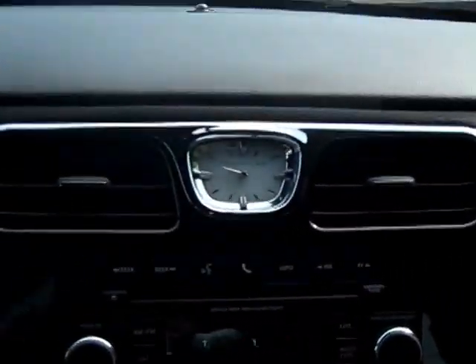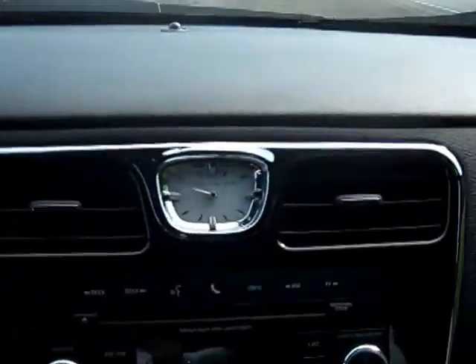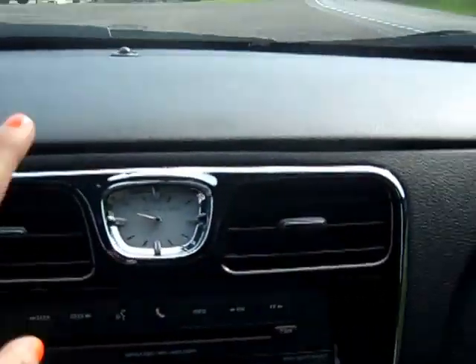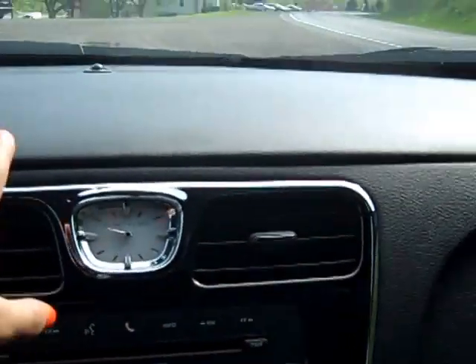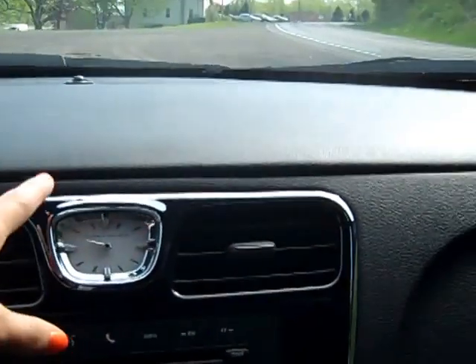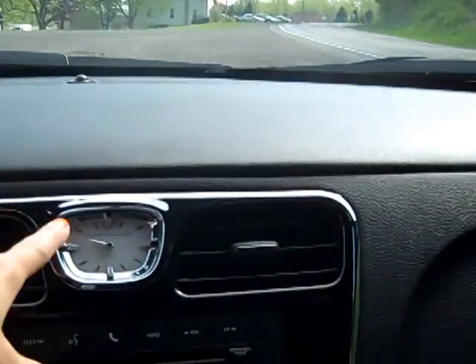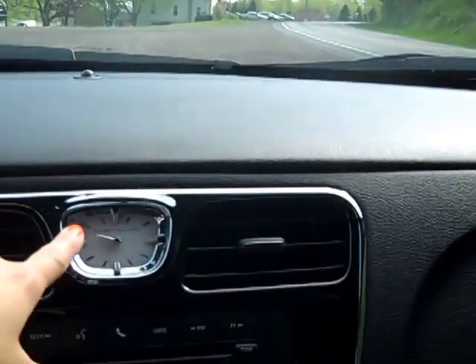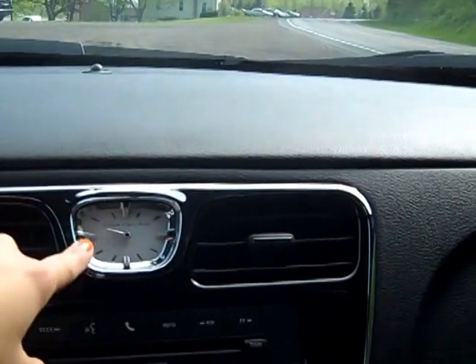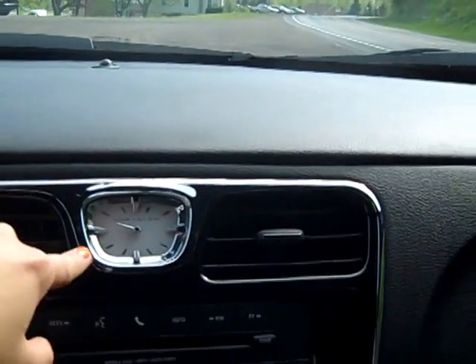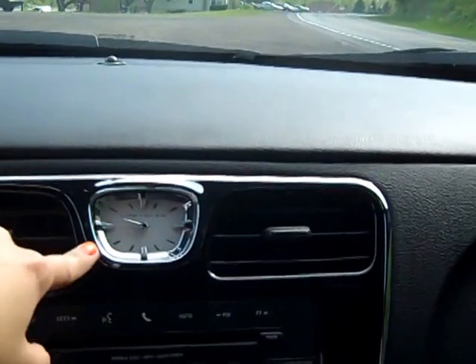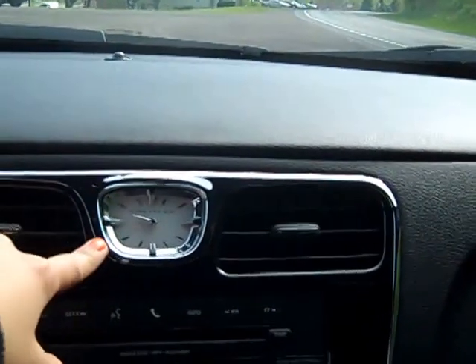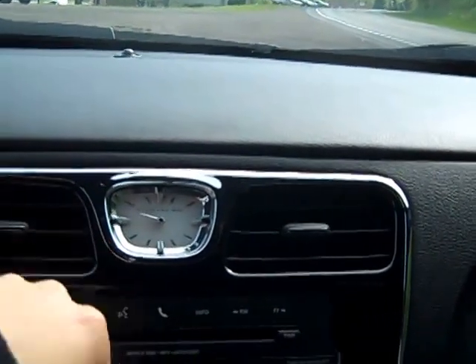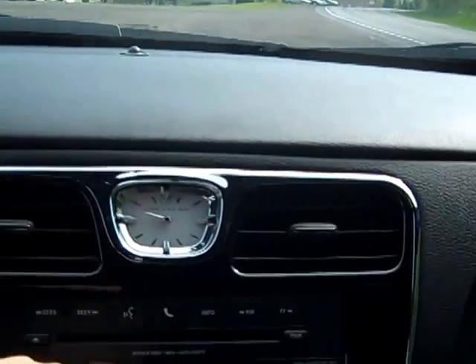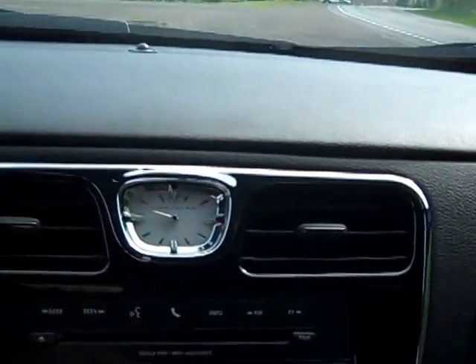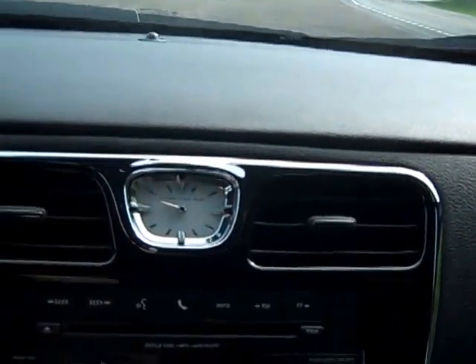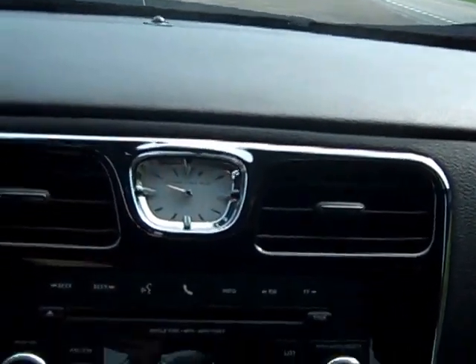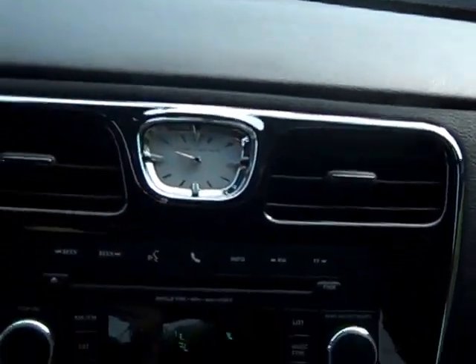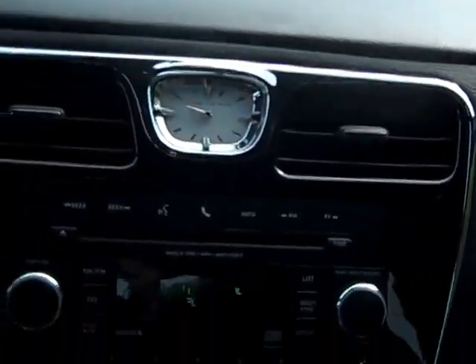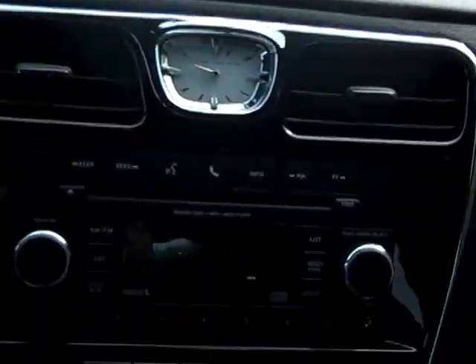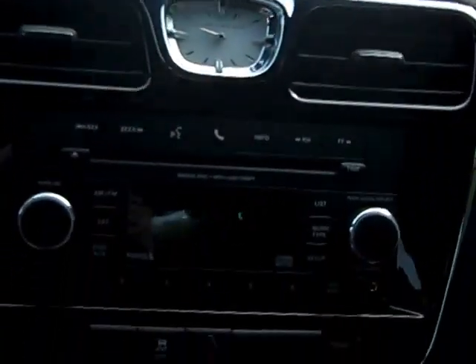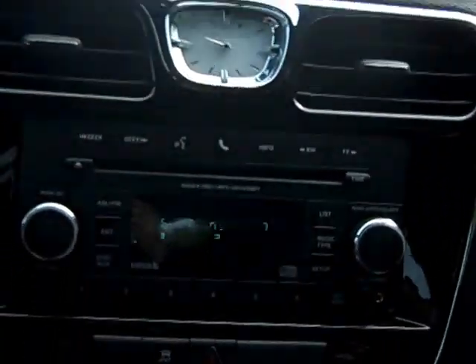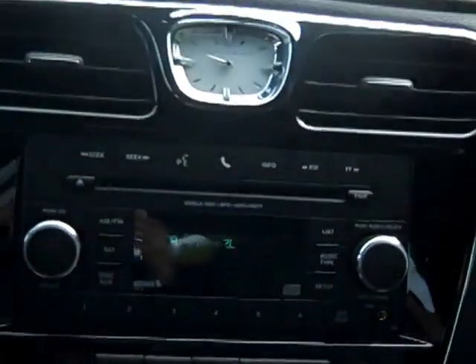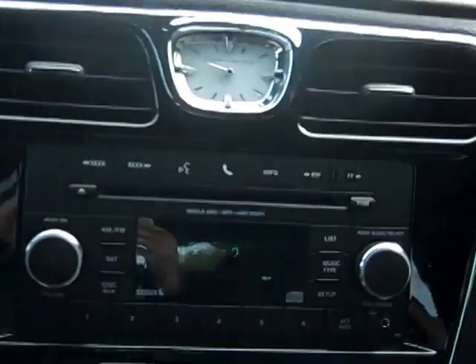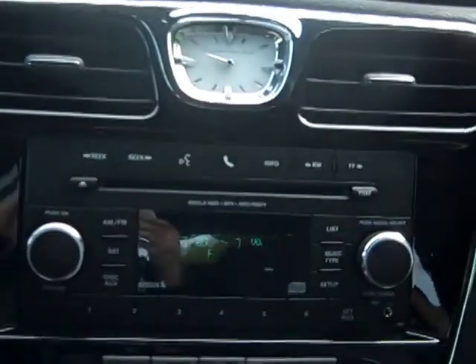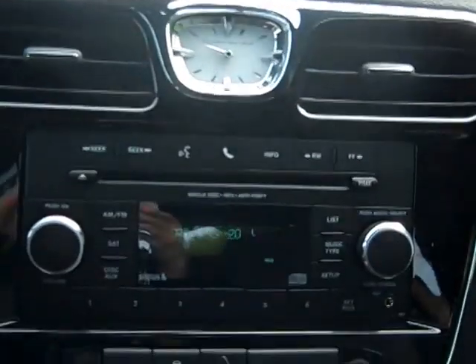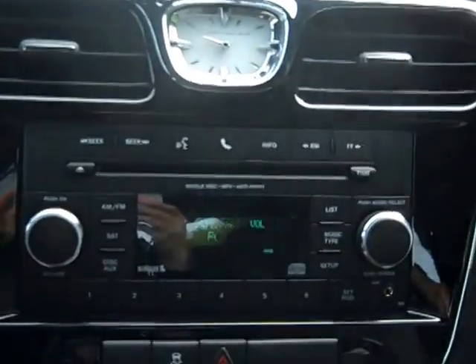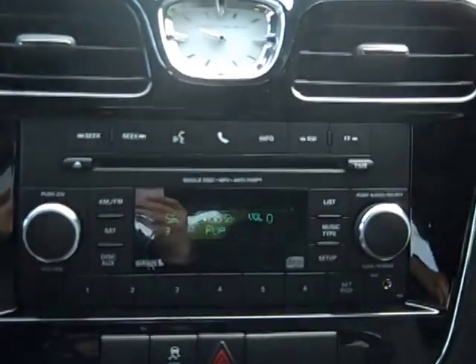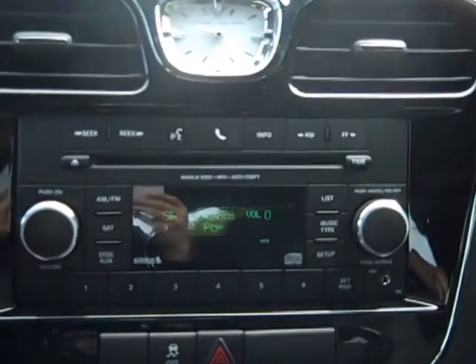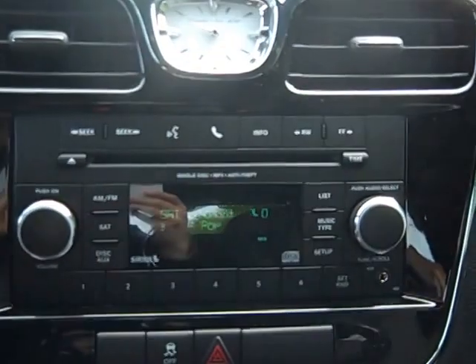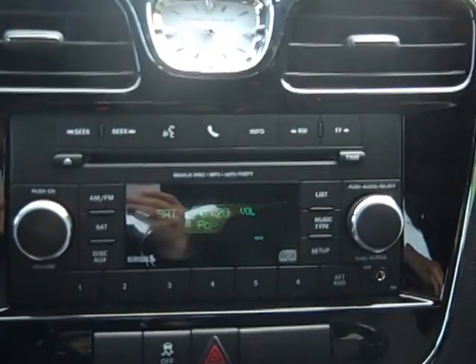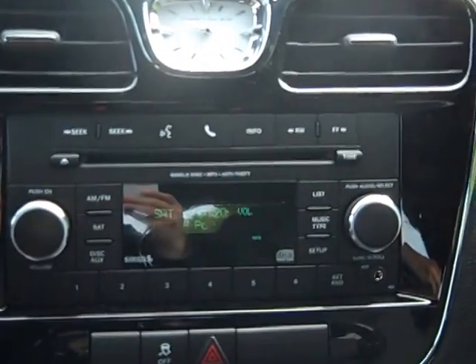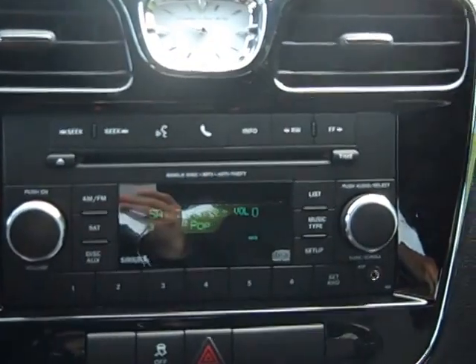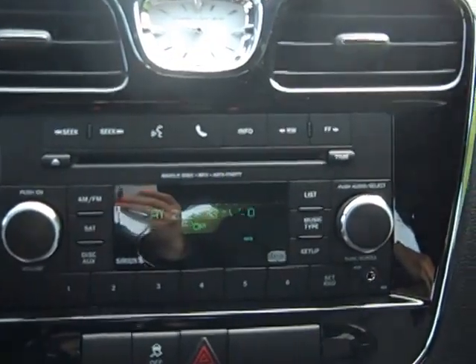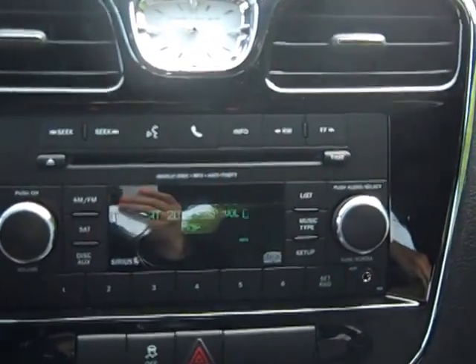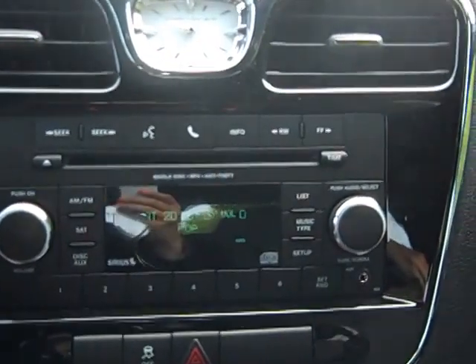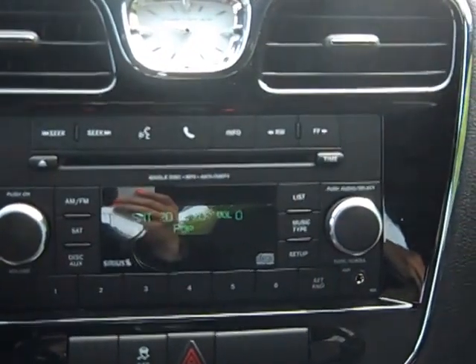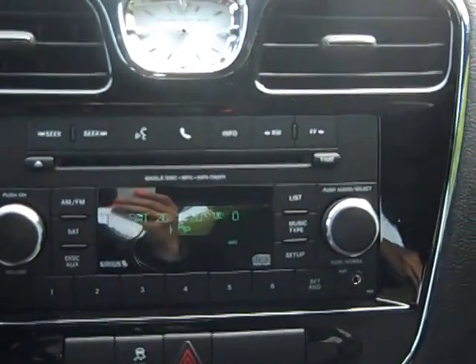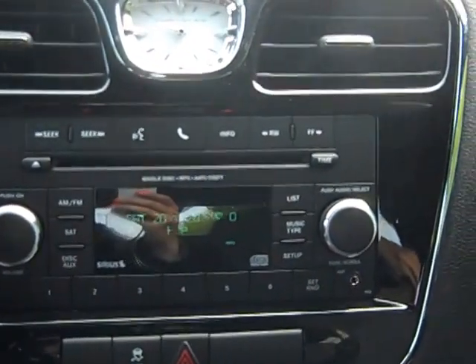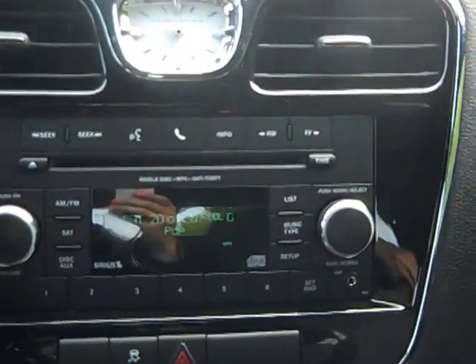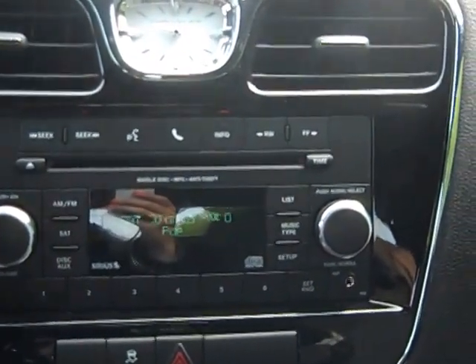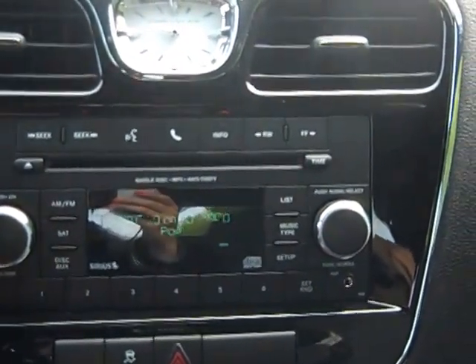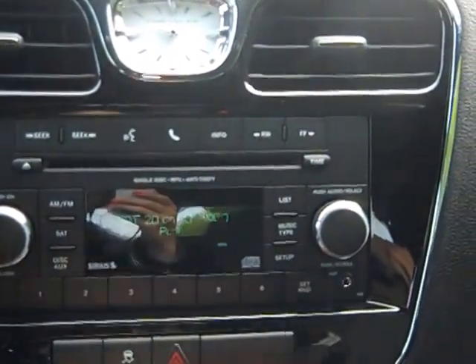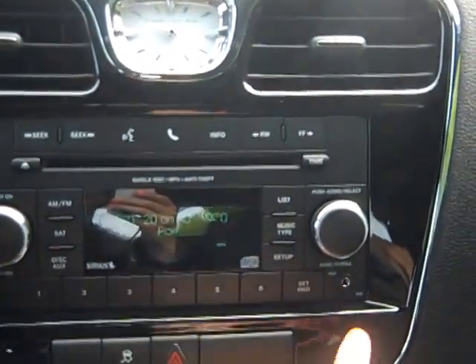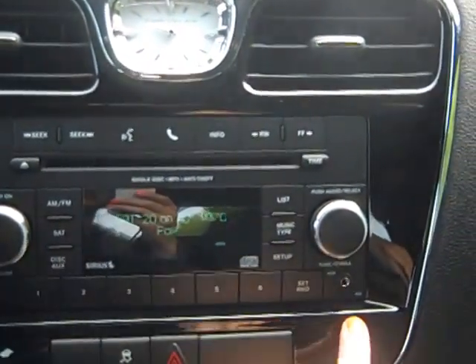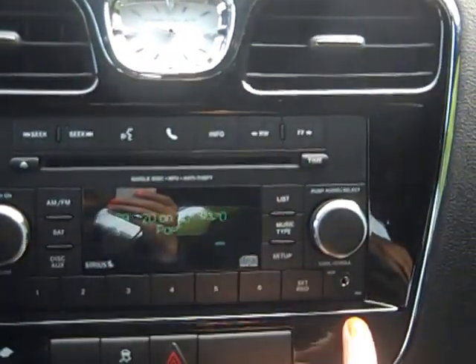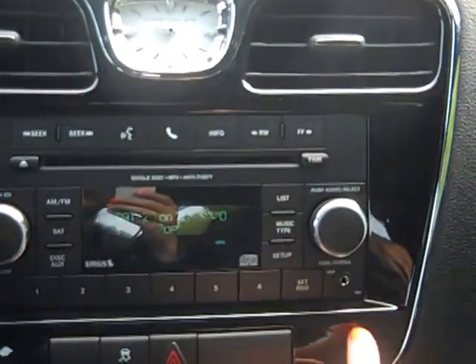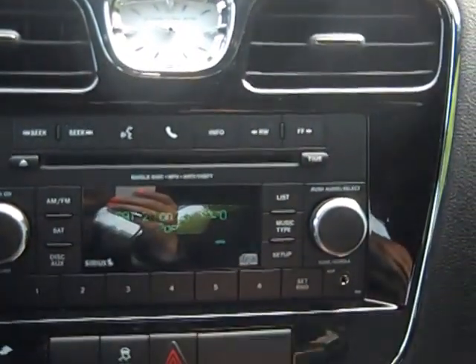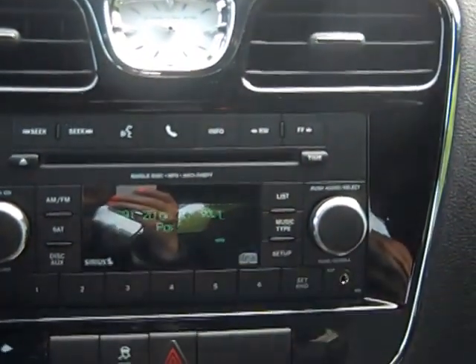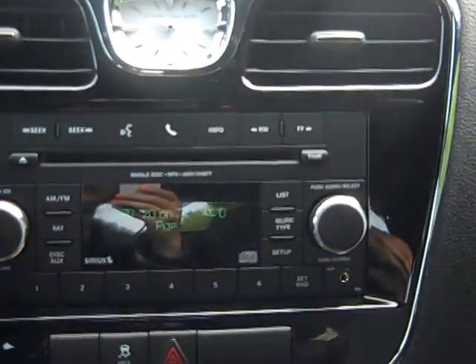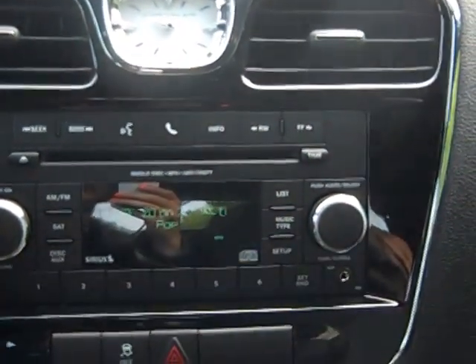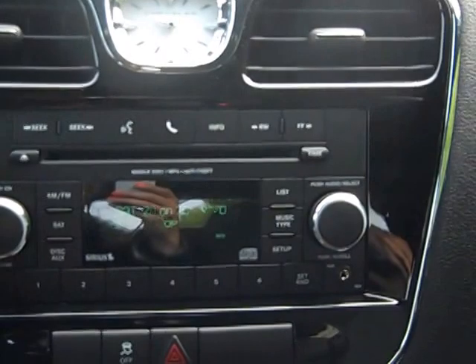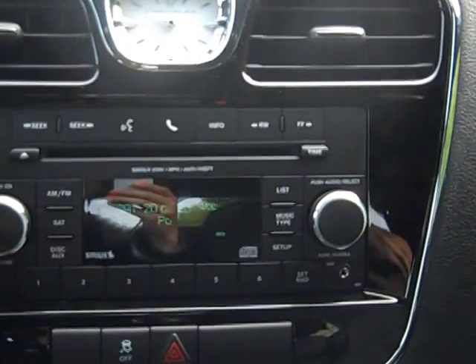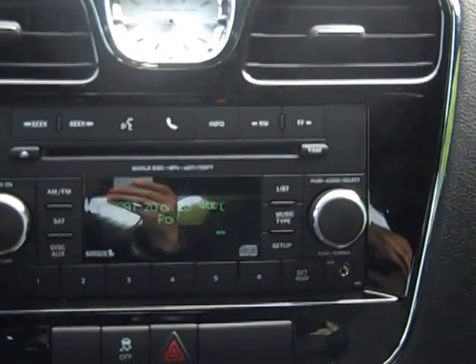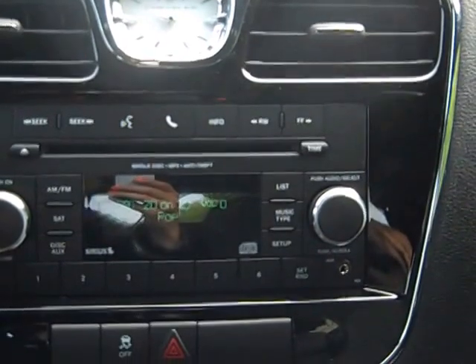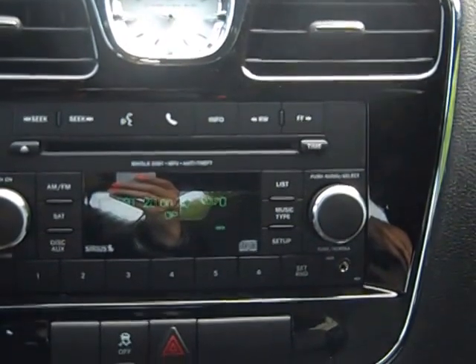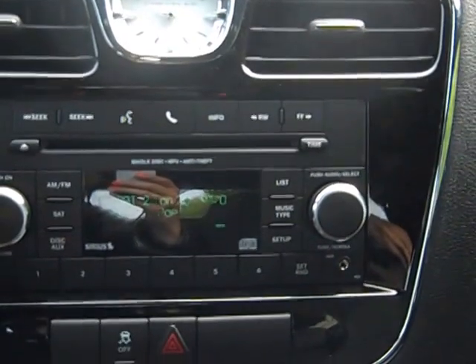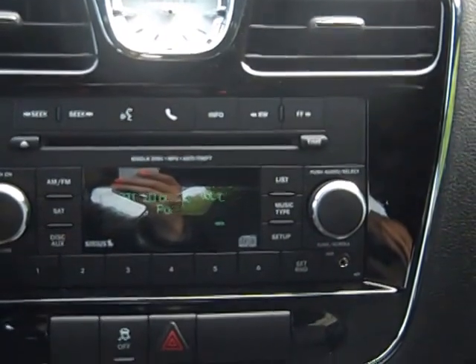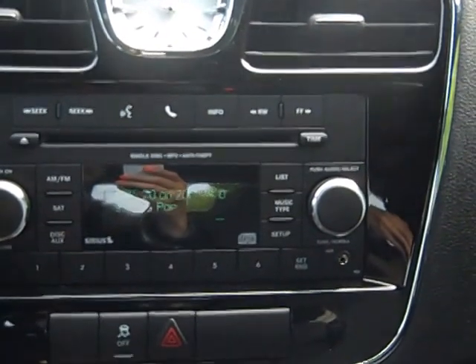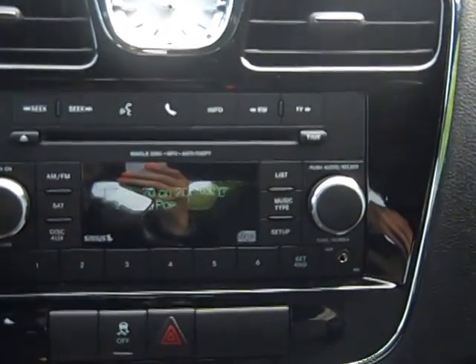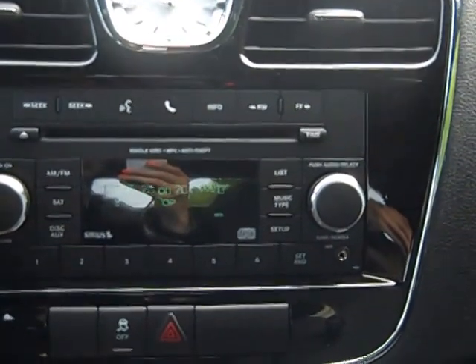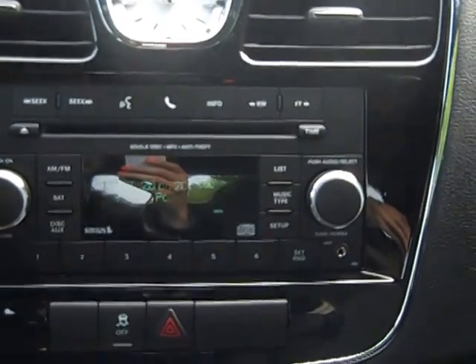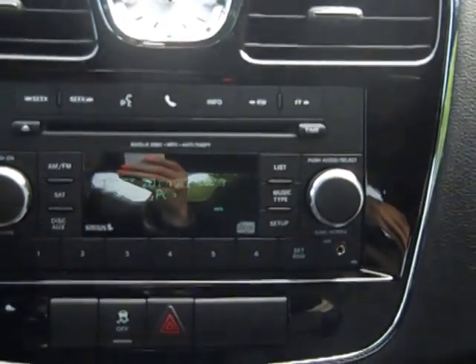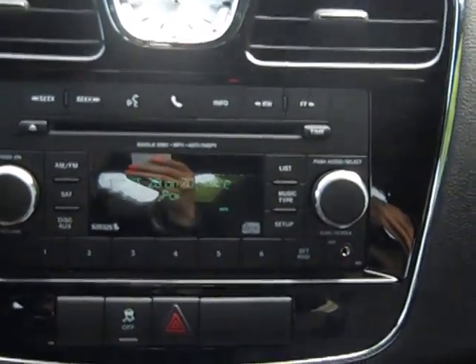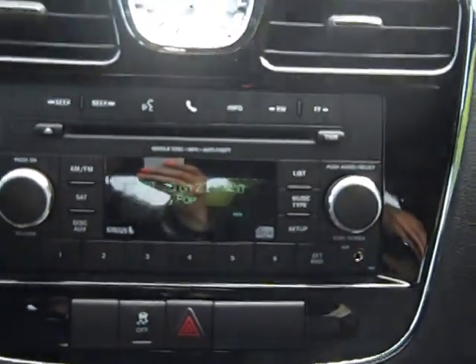You've got the classic Chrysler clock right here — it's really nice. The system includes AM, FM, satellite radio, a CD player, and an auxiliary port for iPod or MP3 hookup.